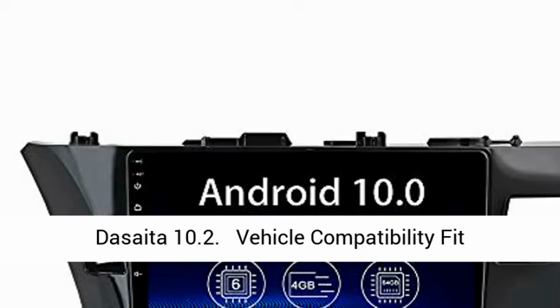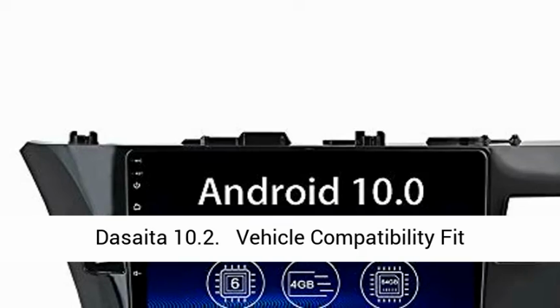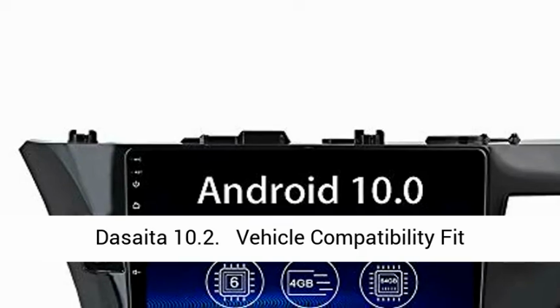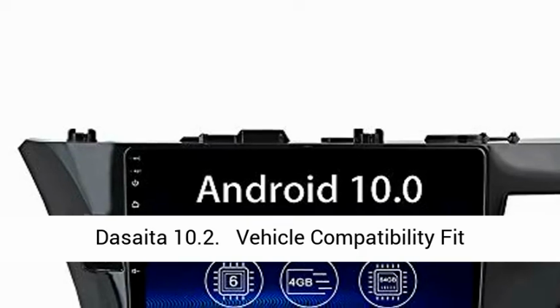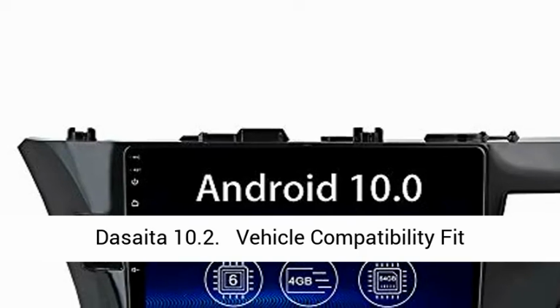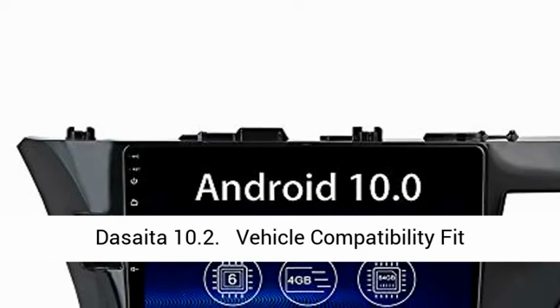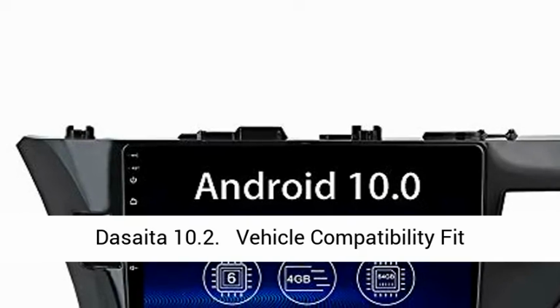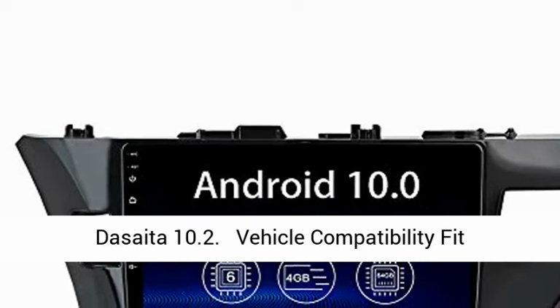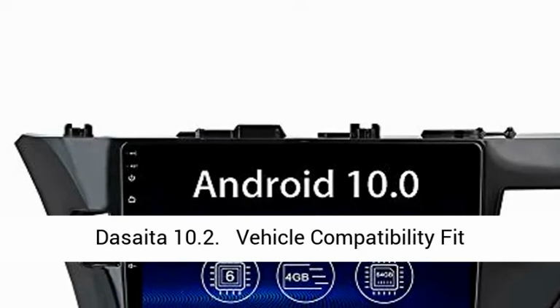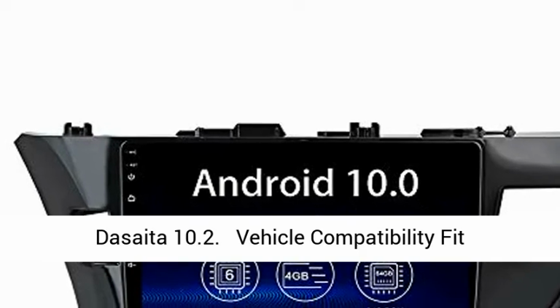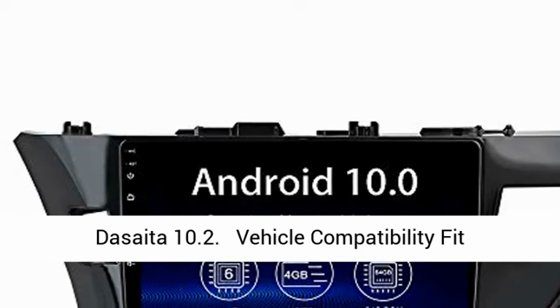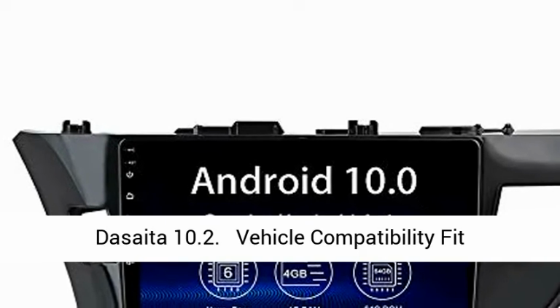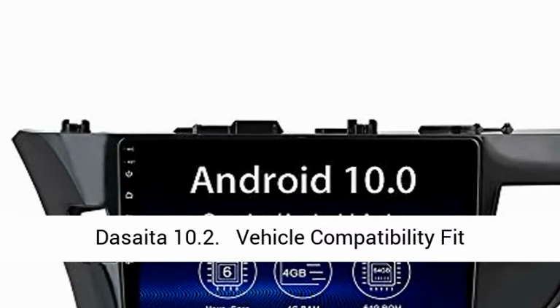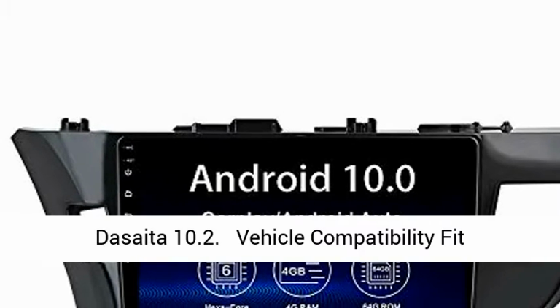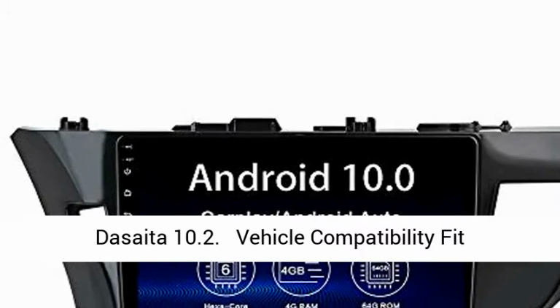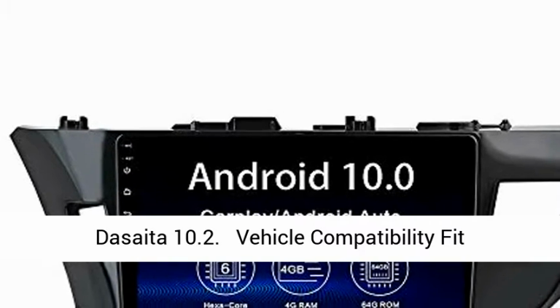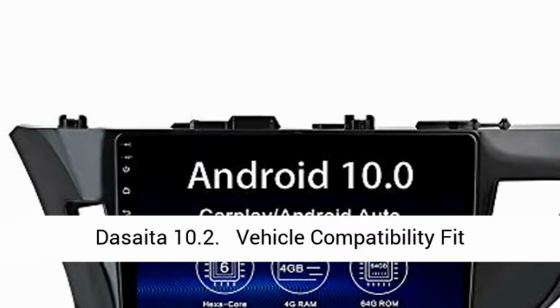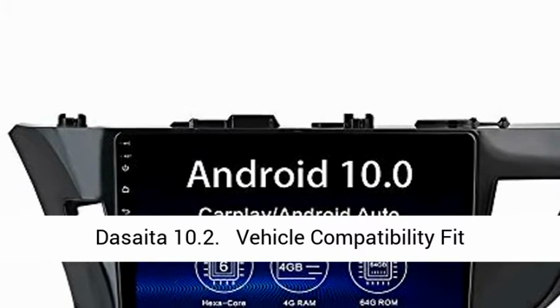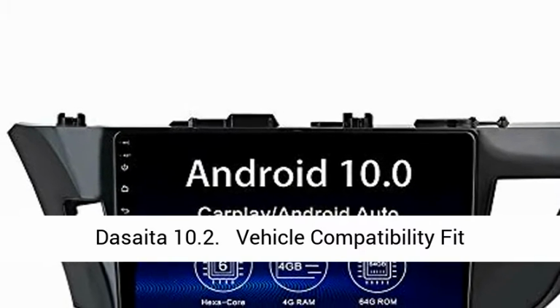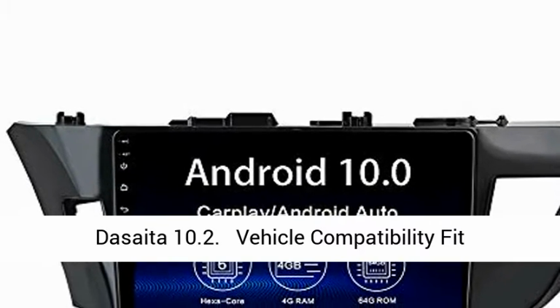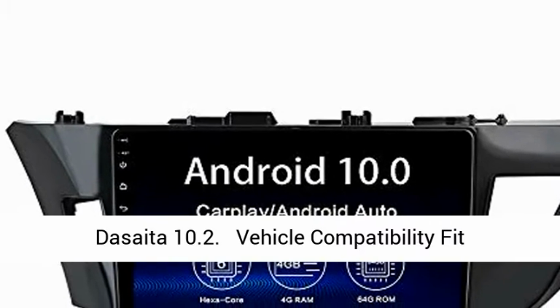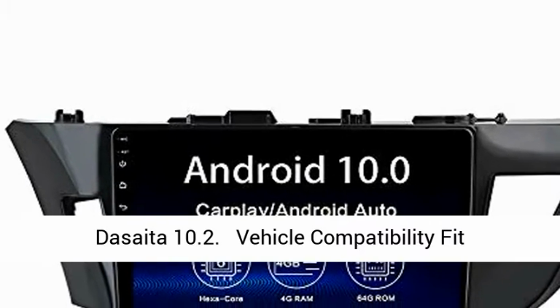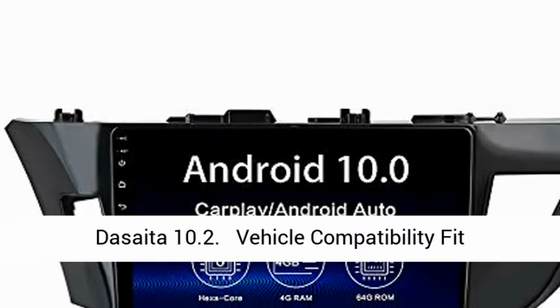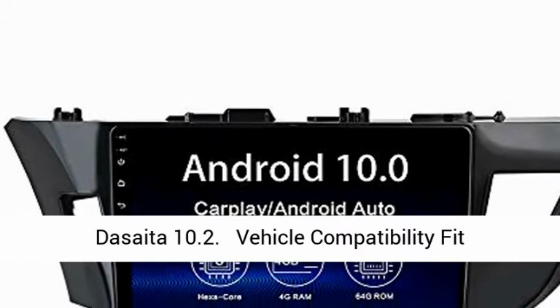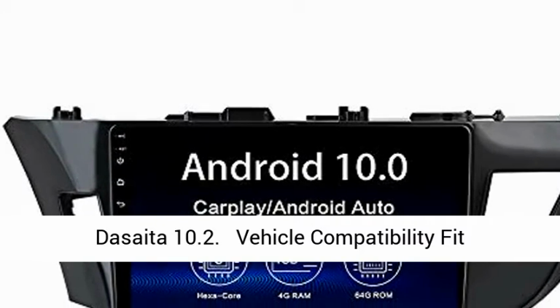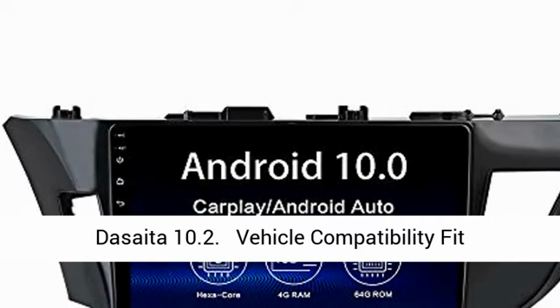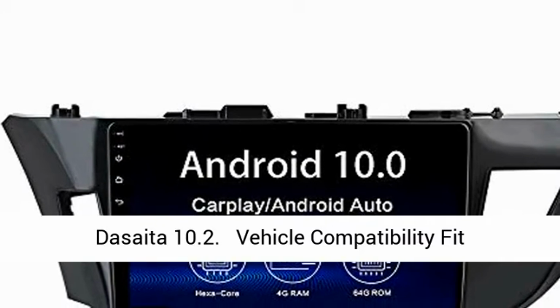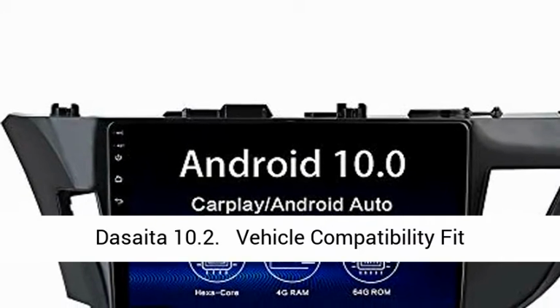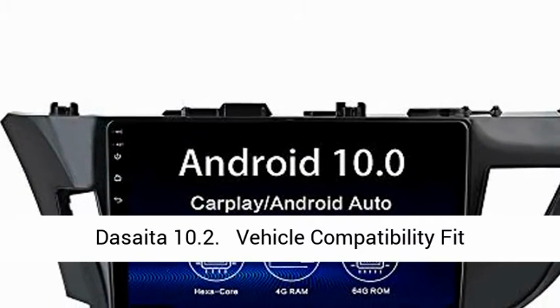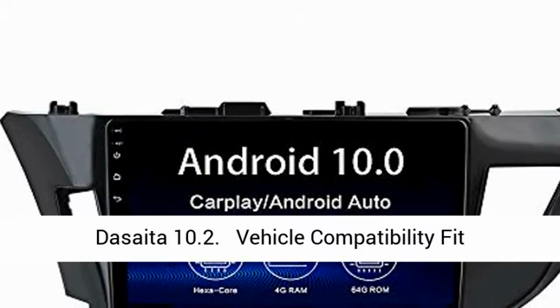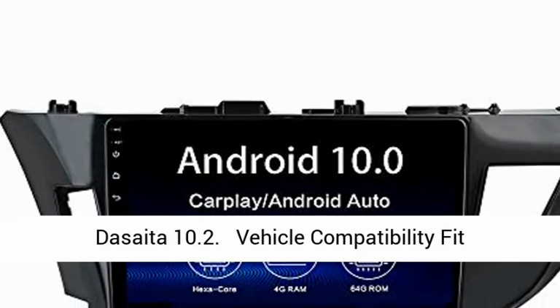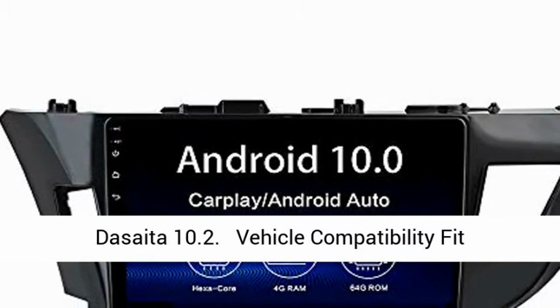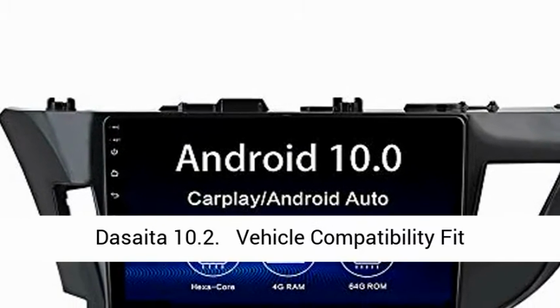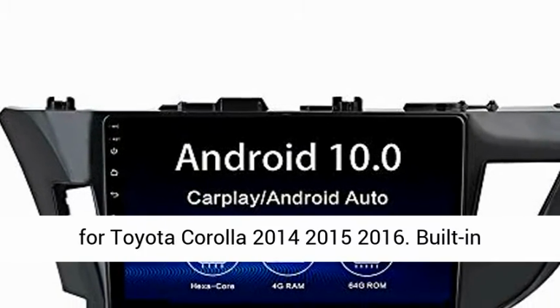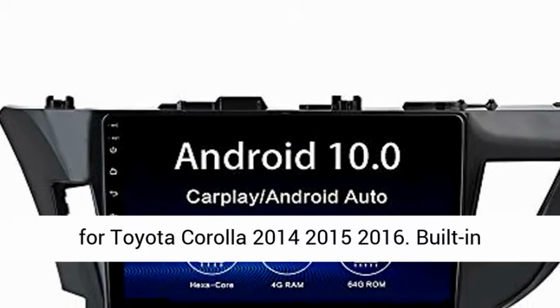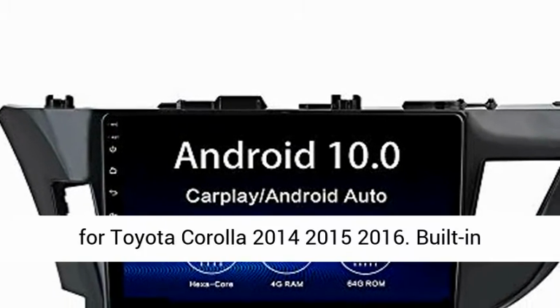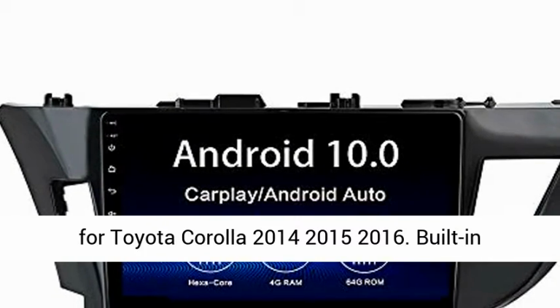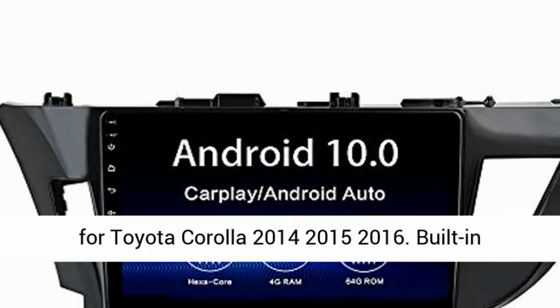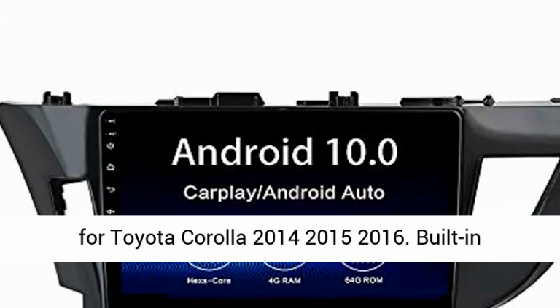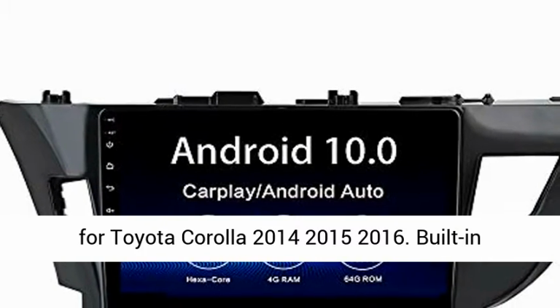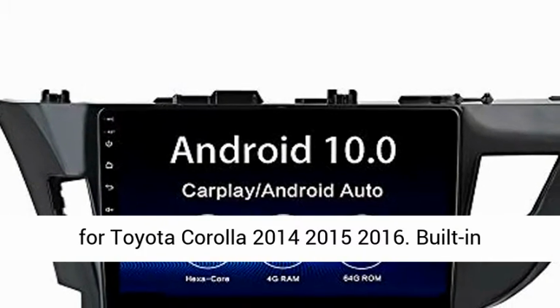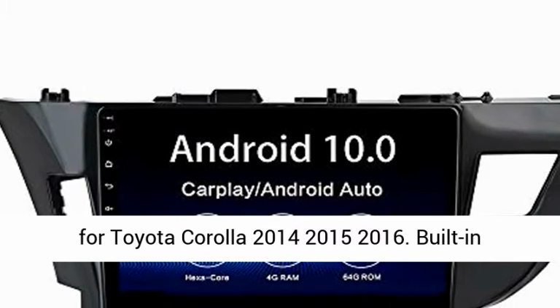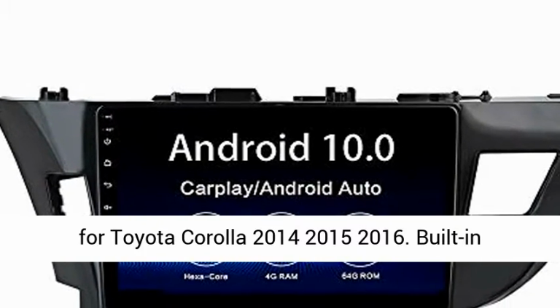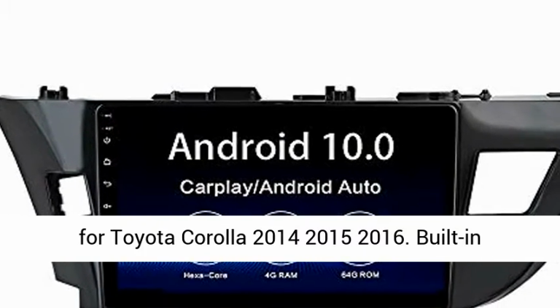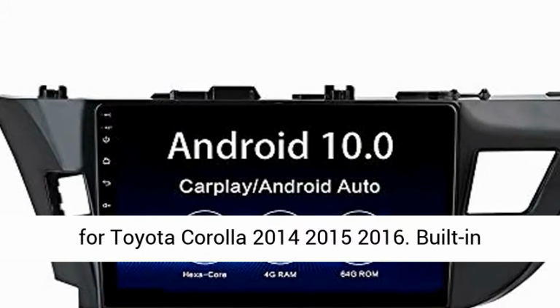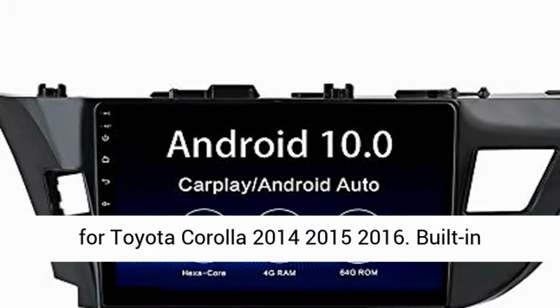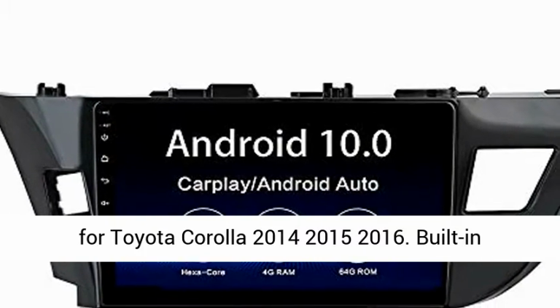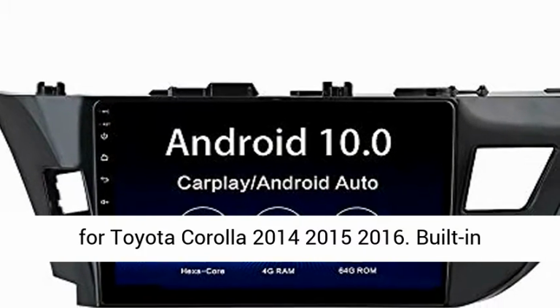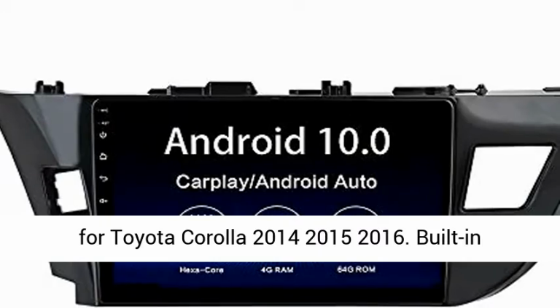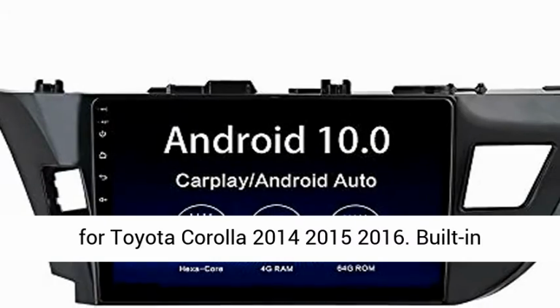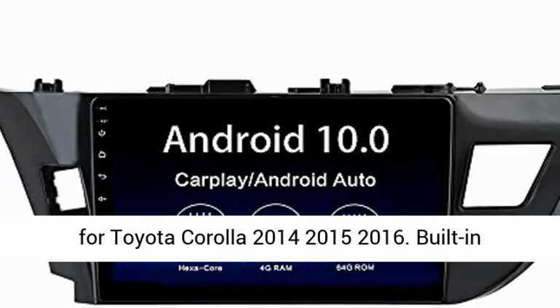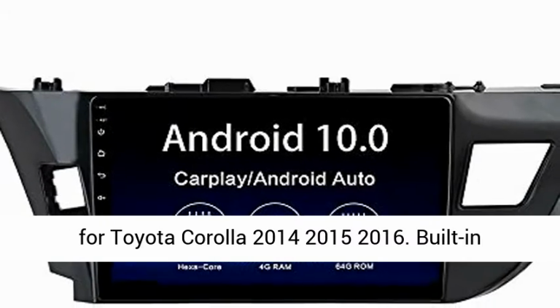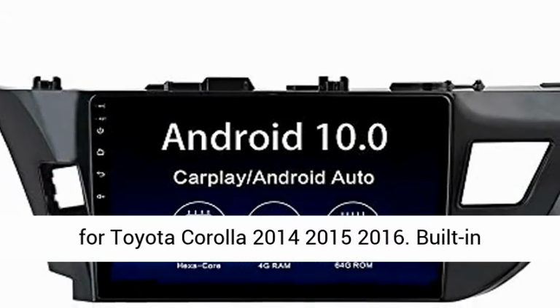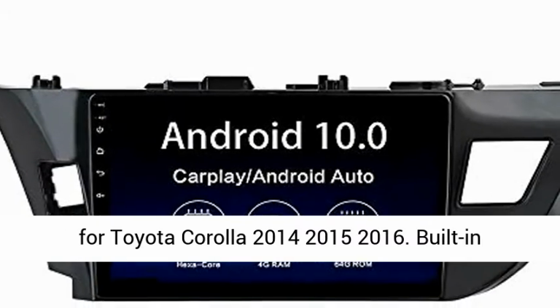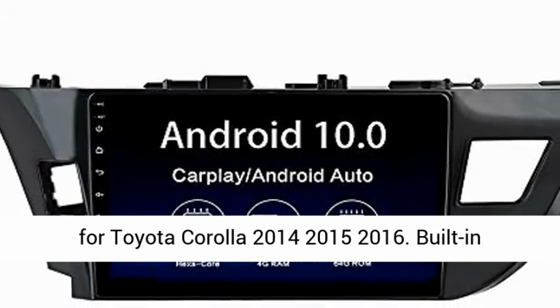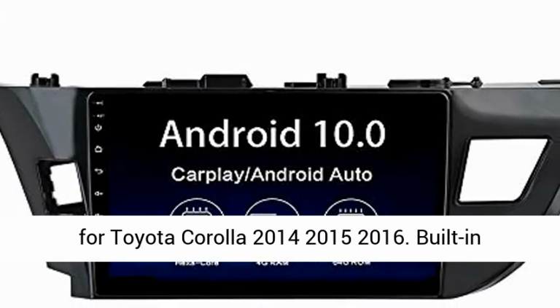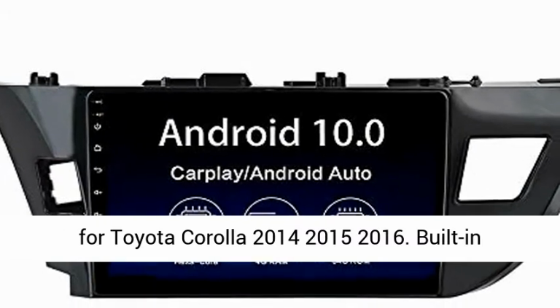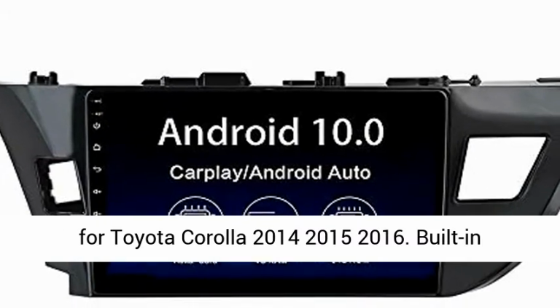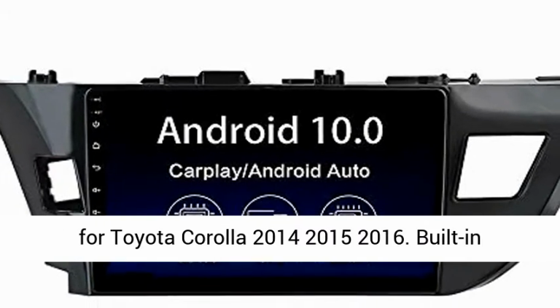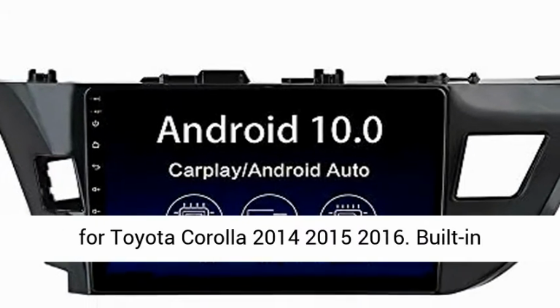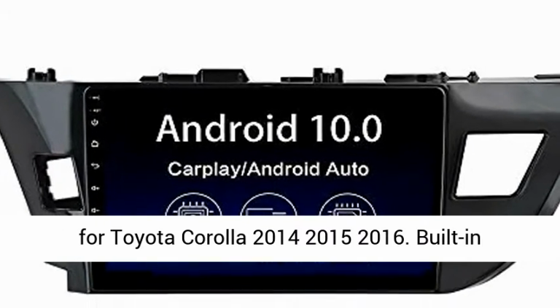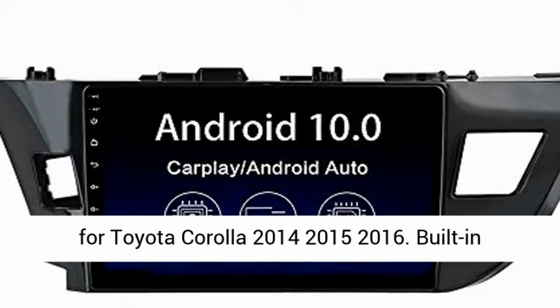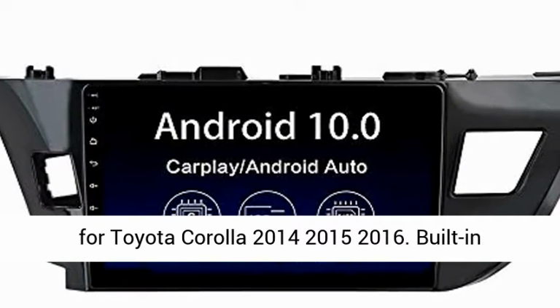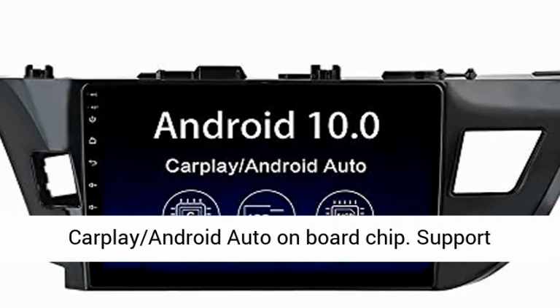The SATA 10.2. Vehicle Compatibility FET for Toyota Corolla 2014, 2015, 2016.